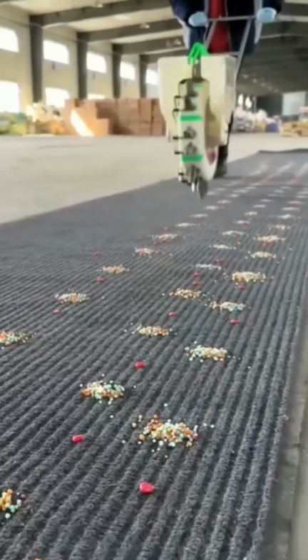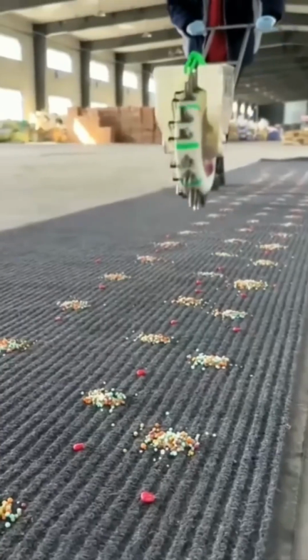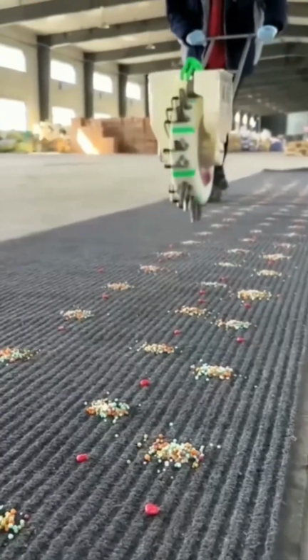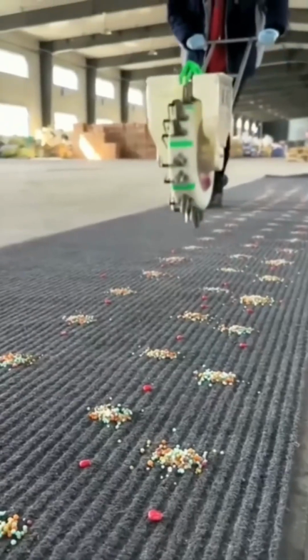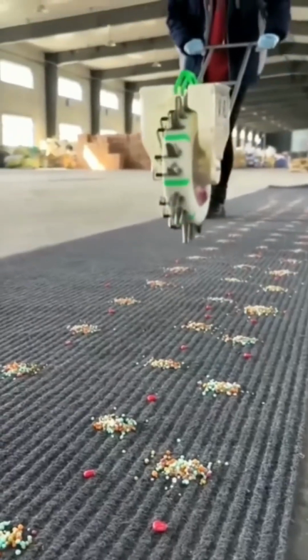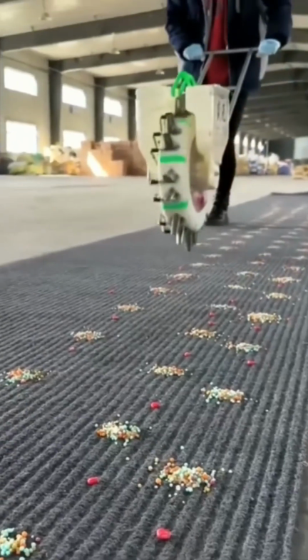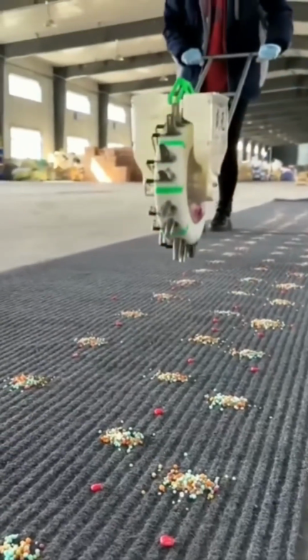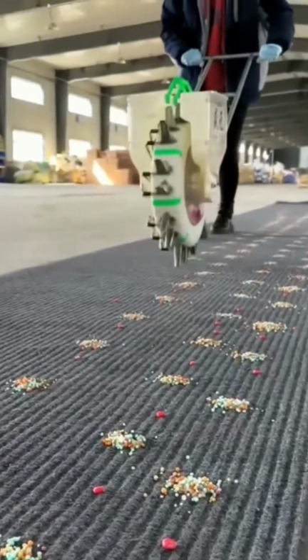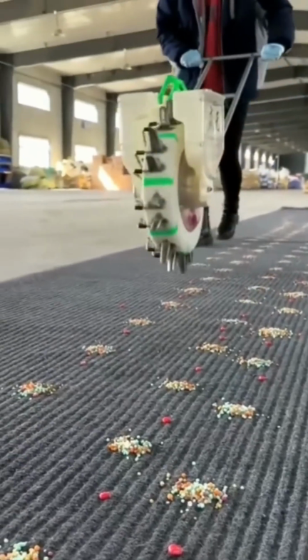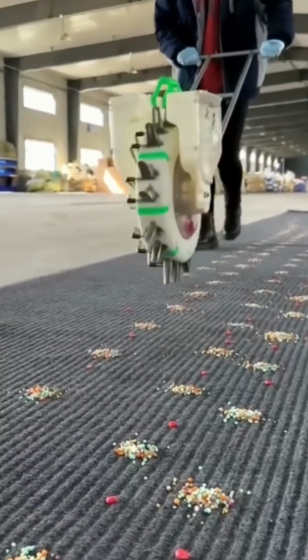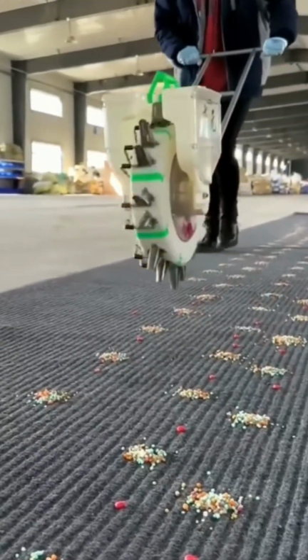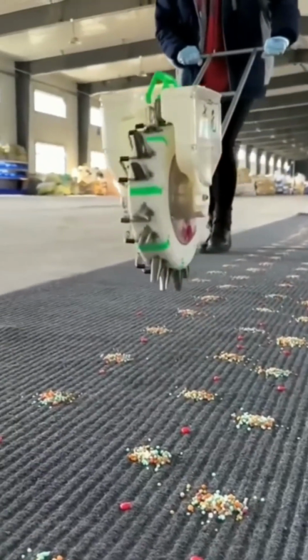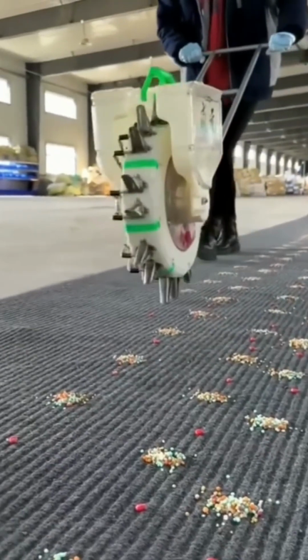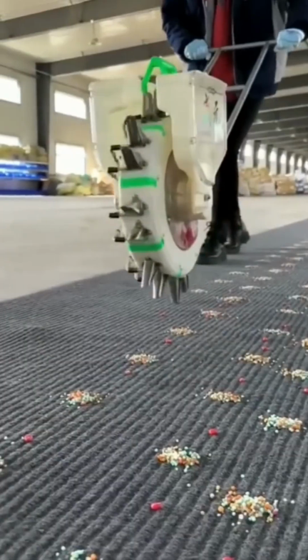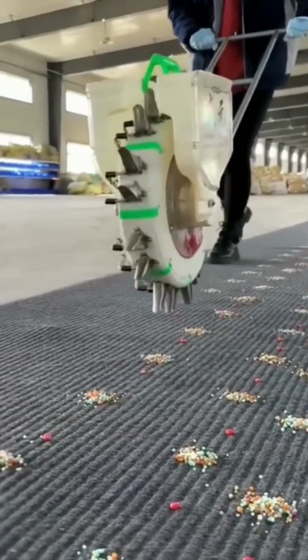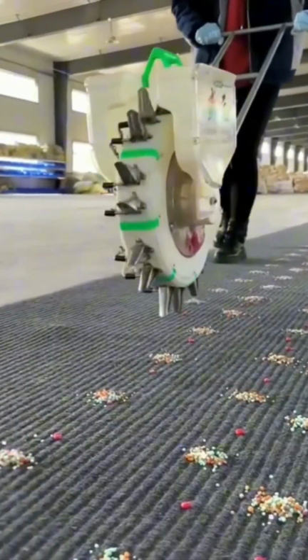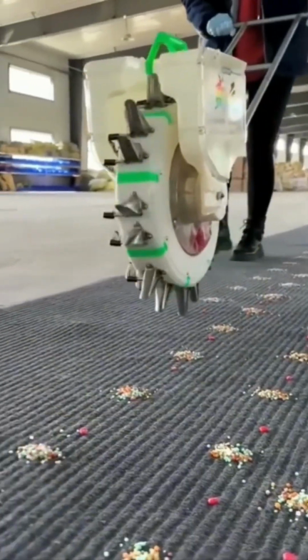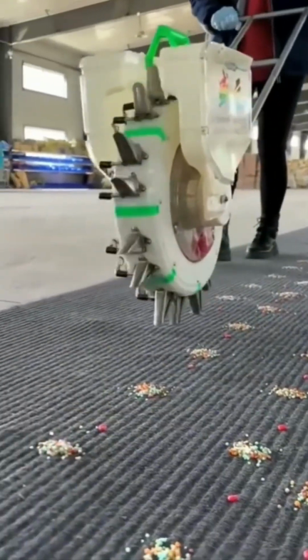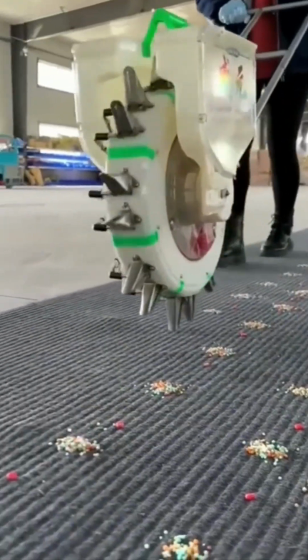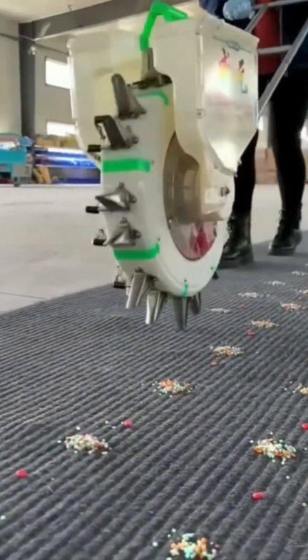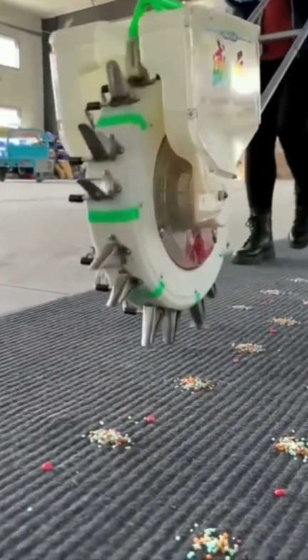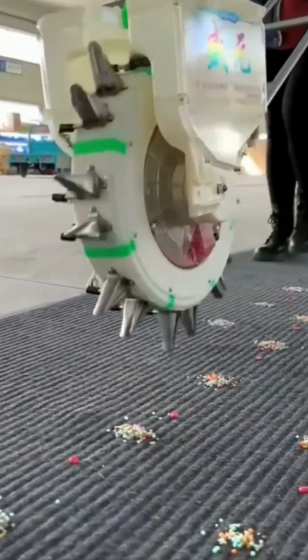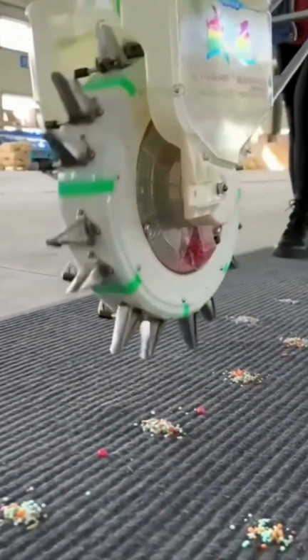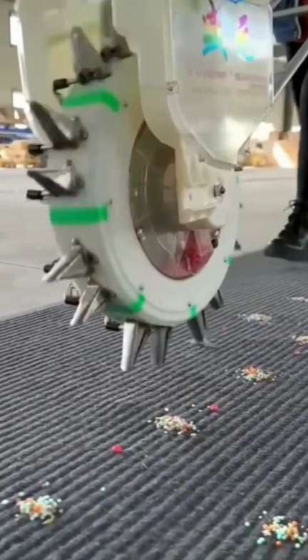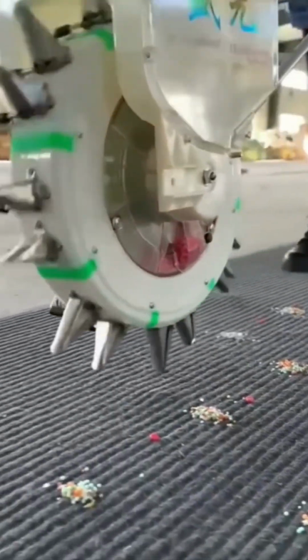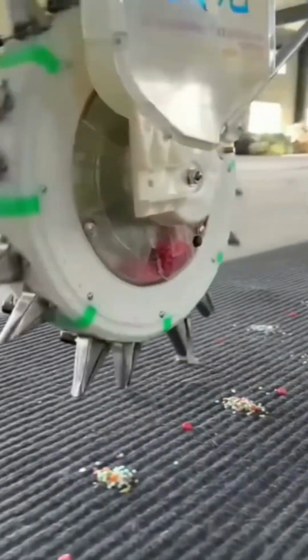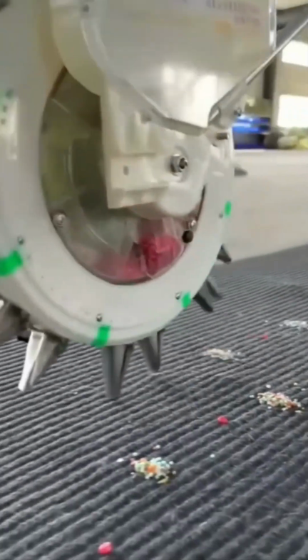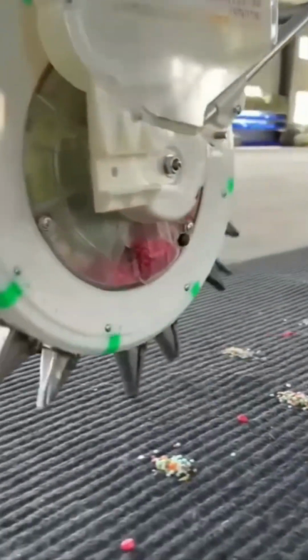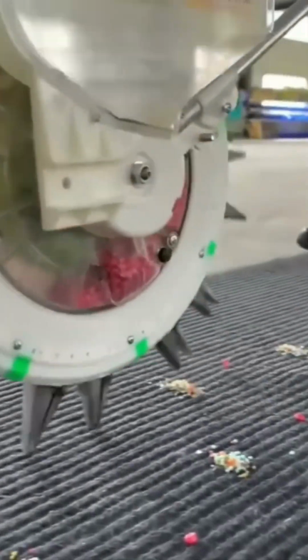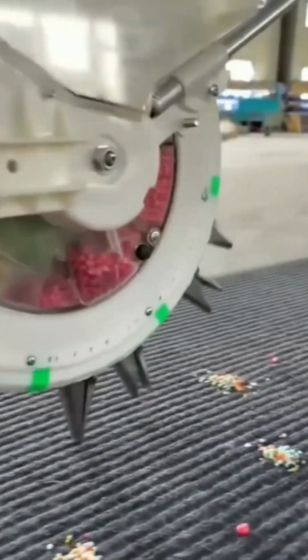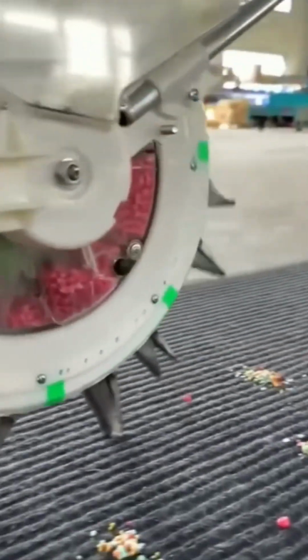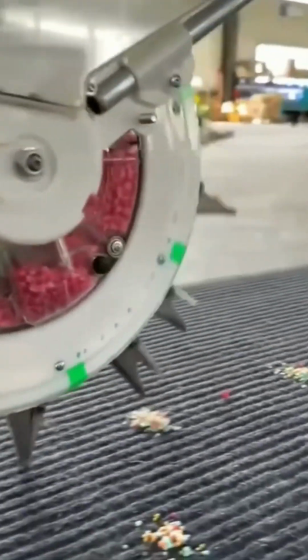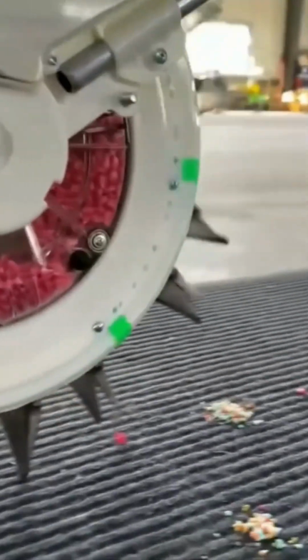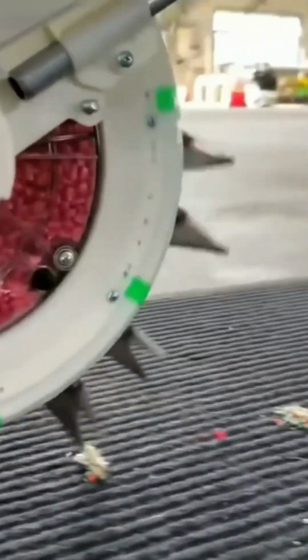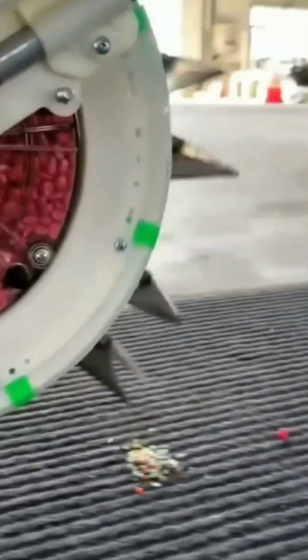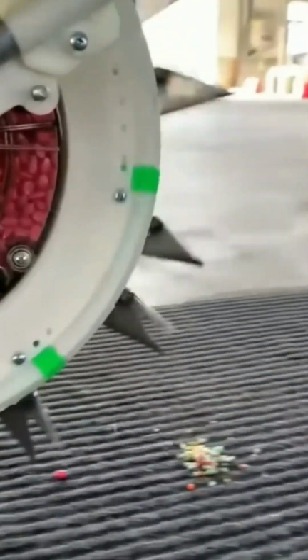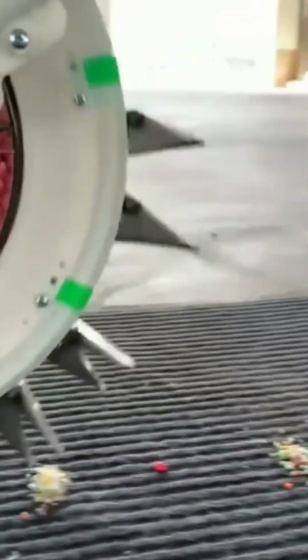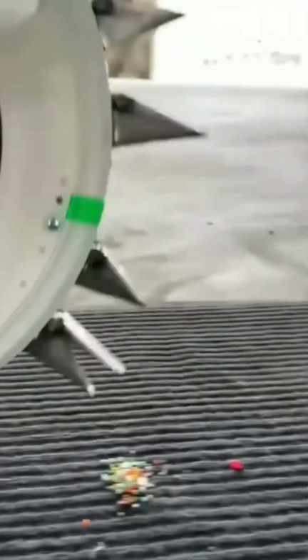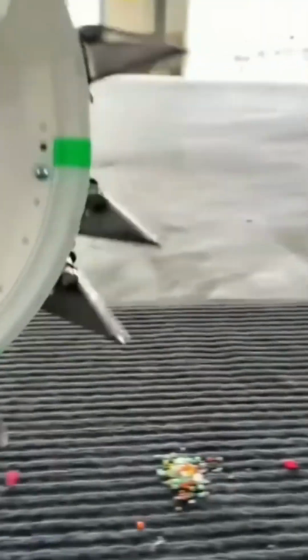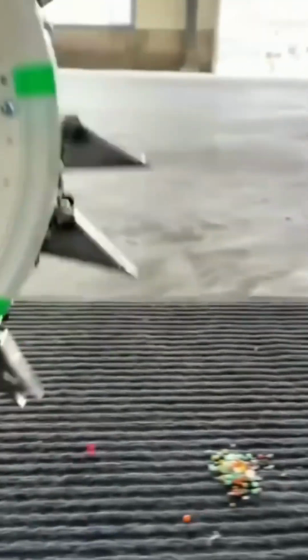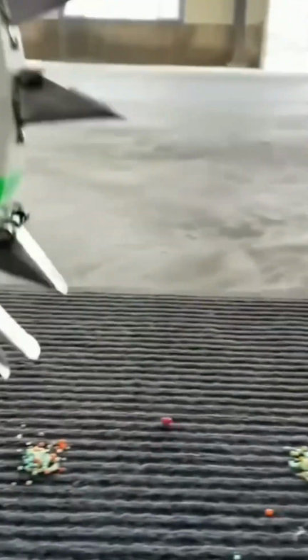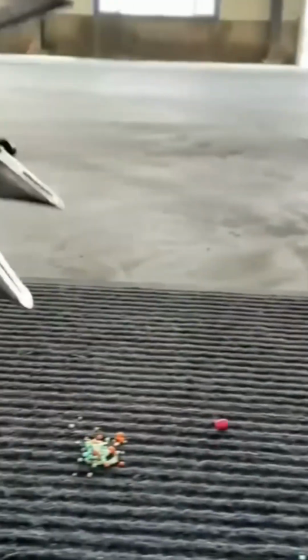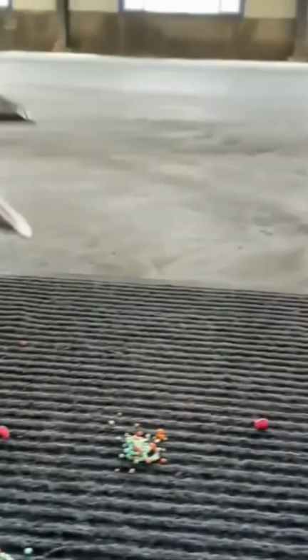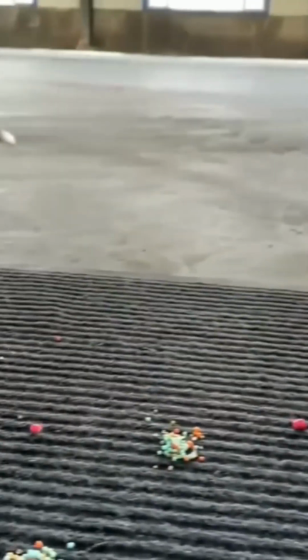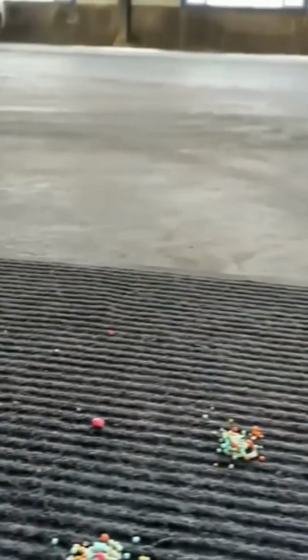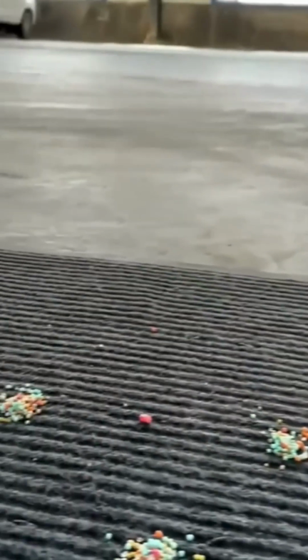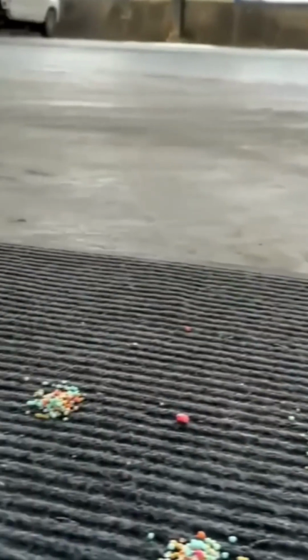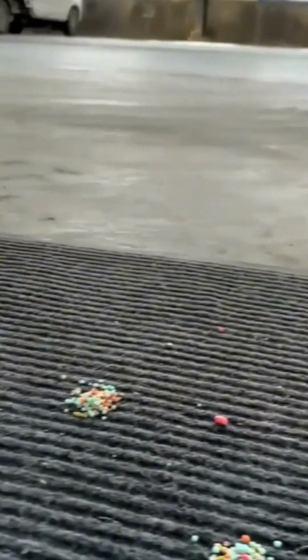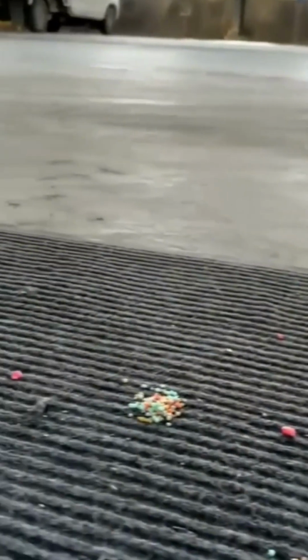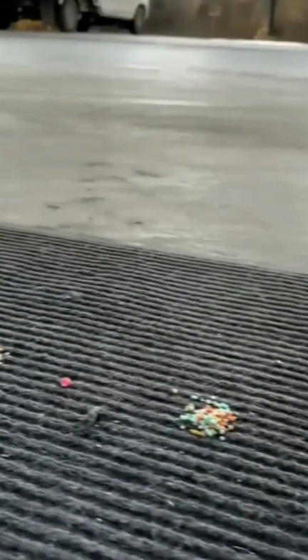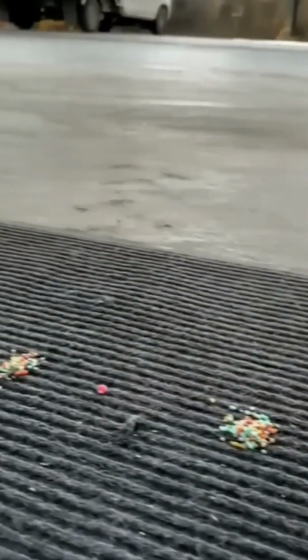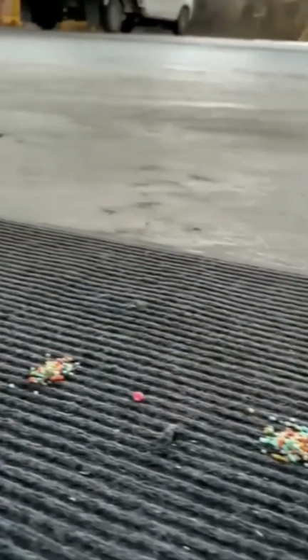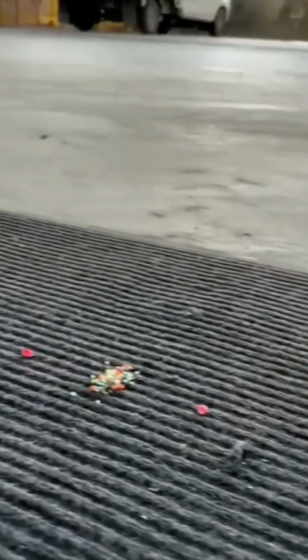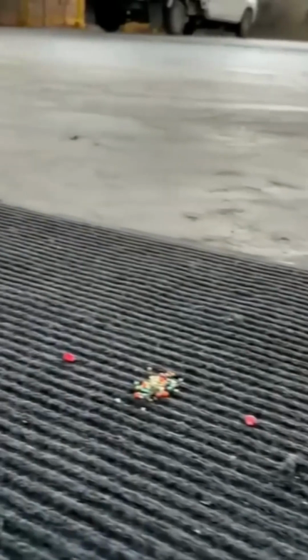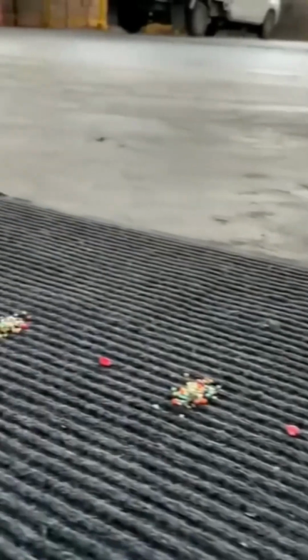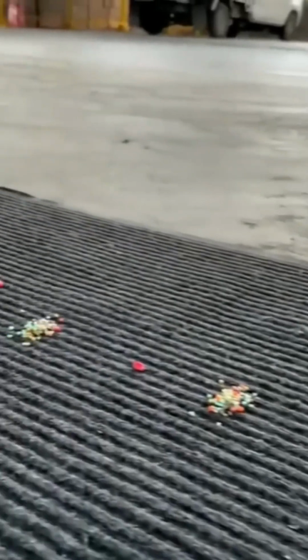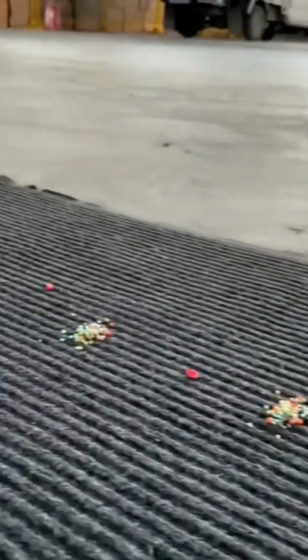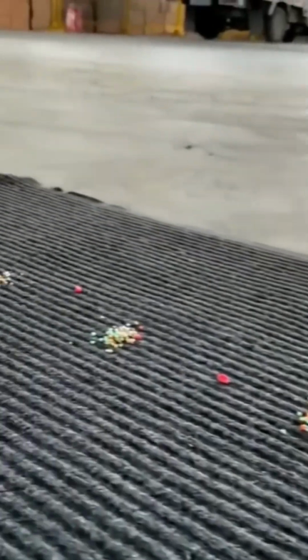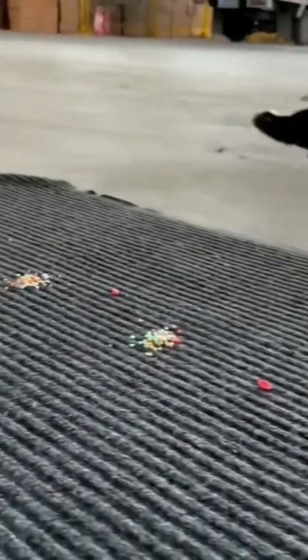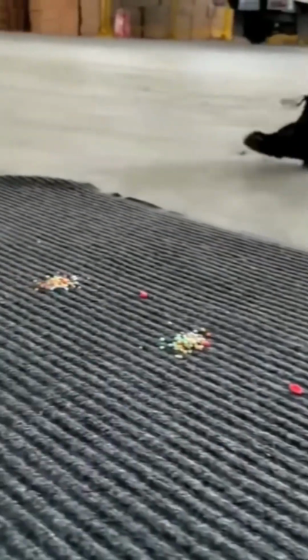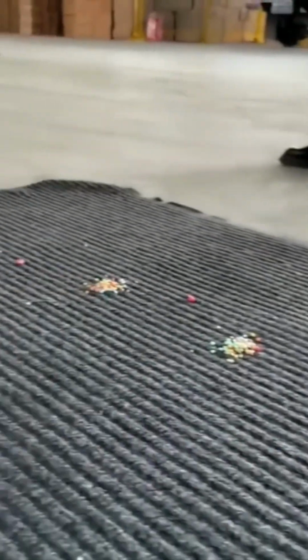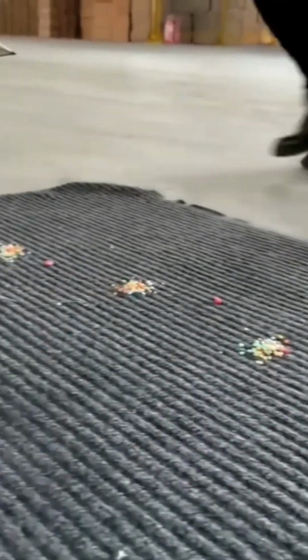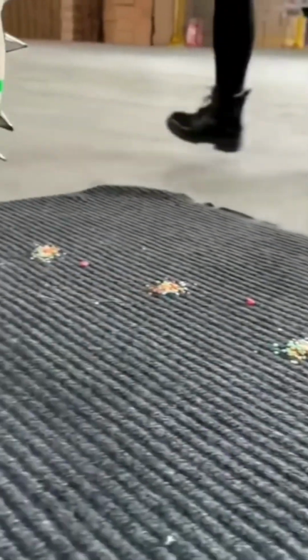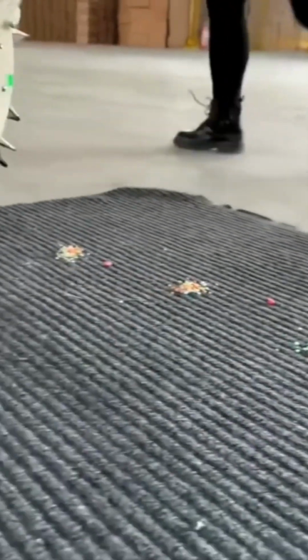The seed planter is shaped like a wheel, rolling across the soil and dropping seeds with uncanny precision. It's farming meets clockwork engineering.